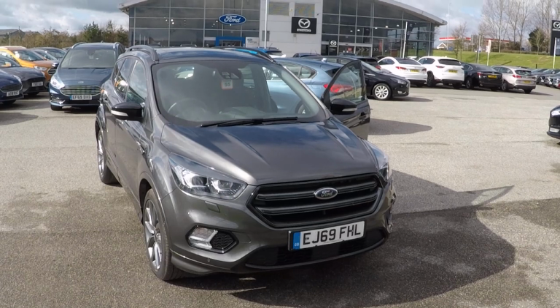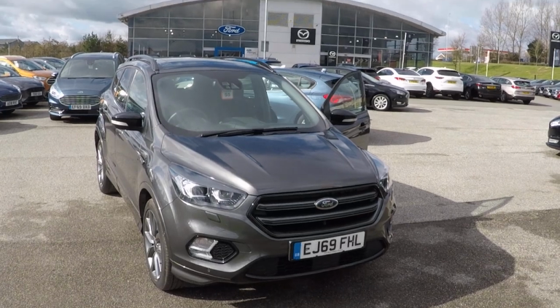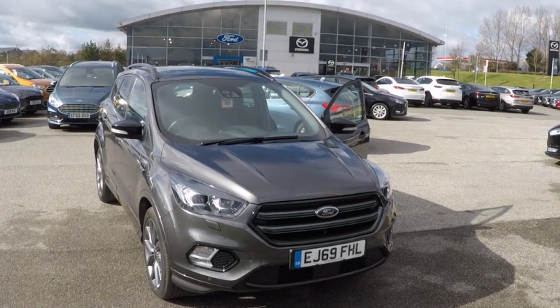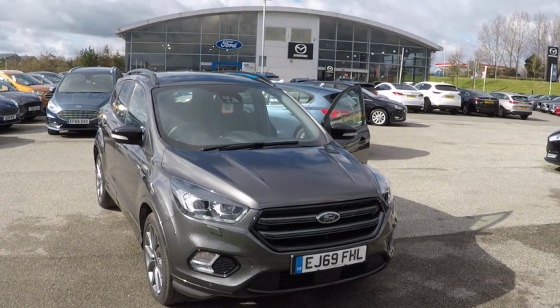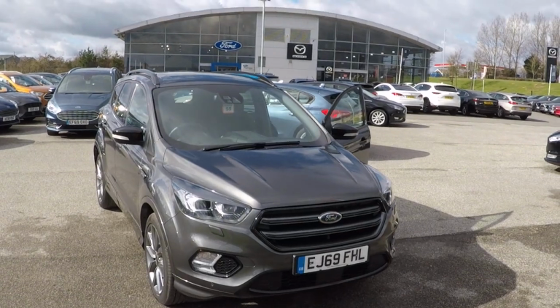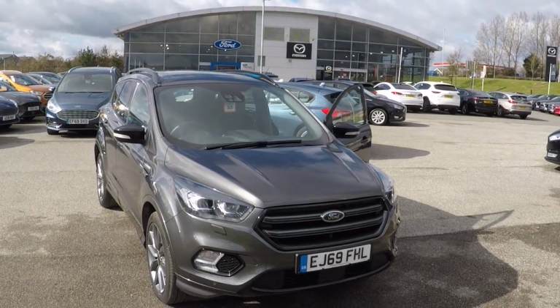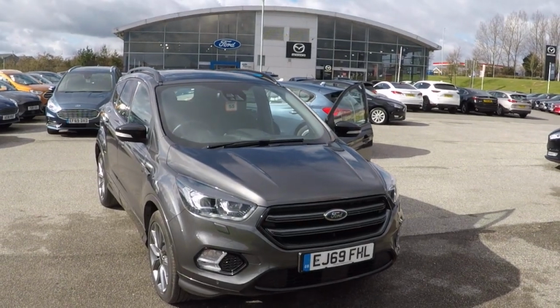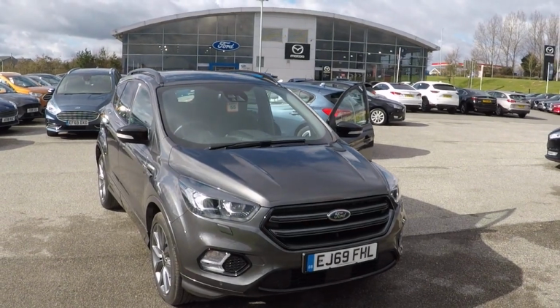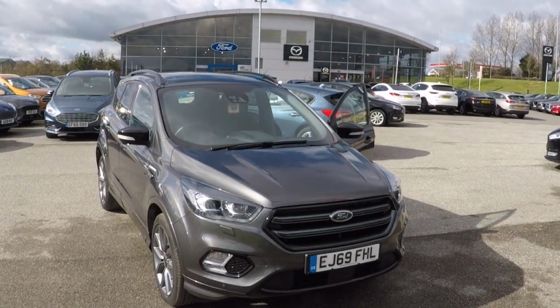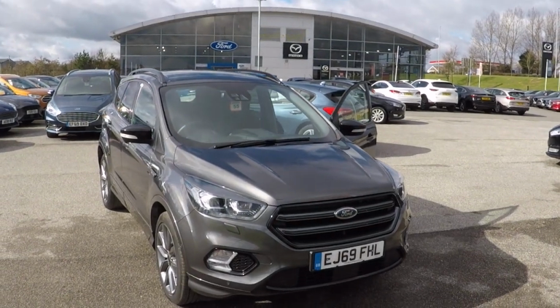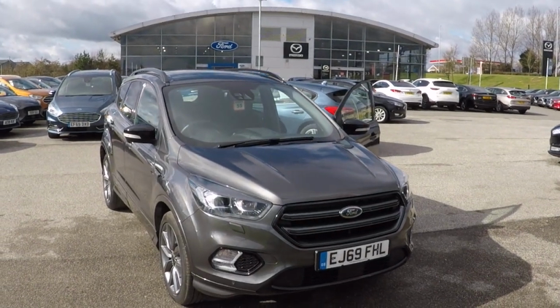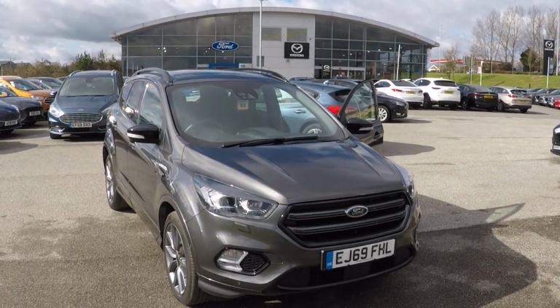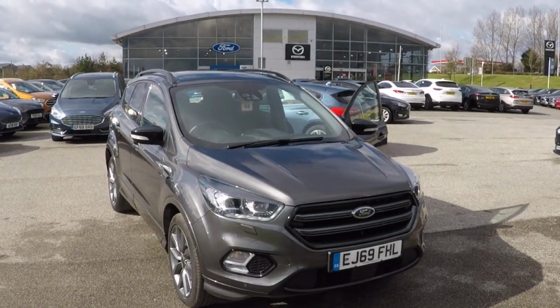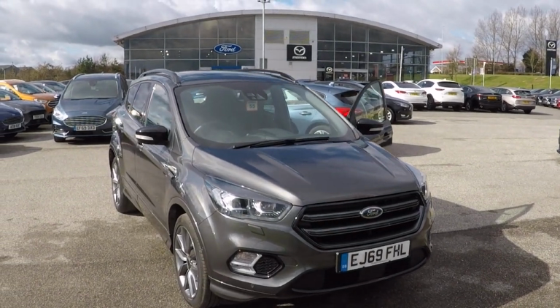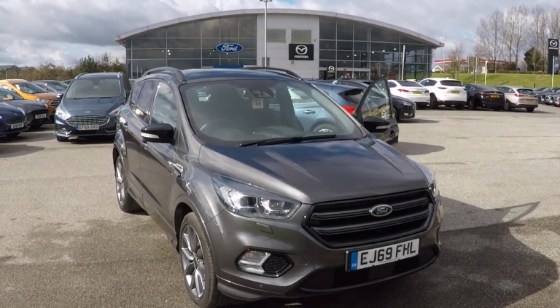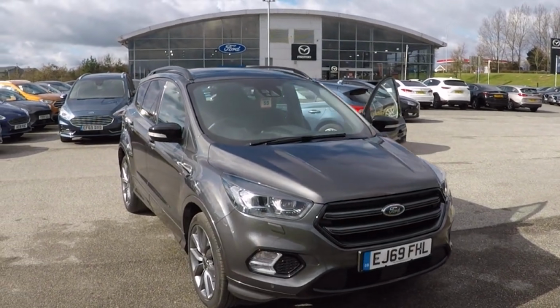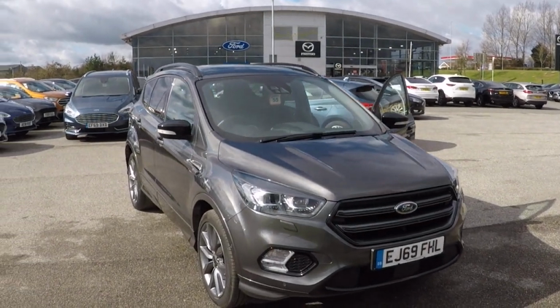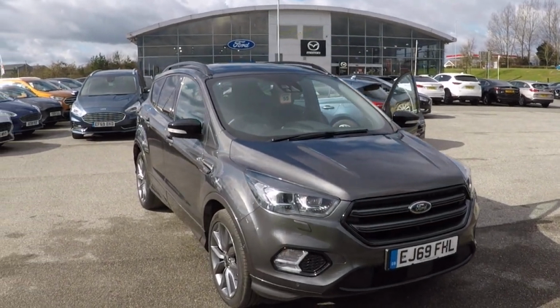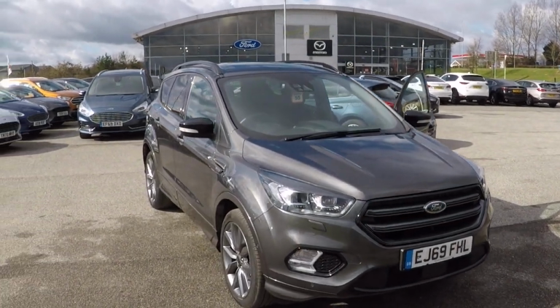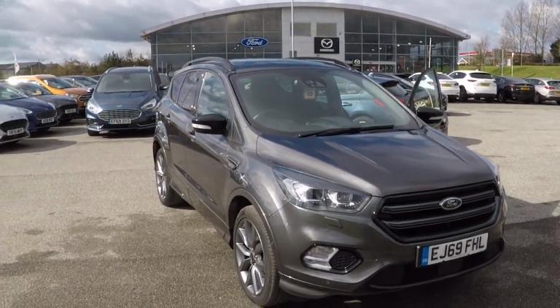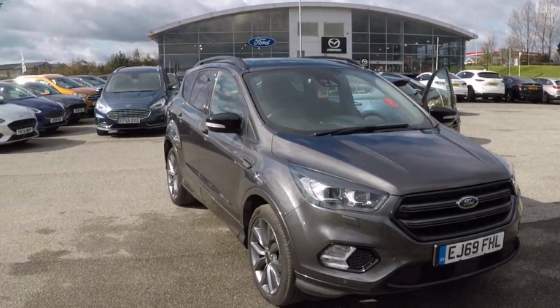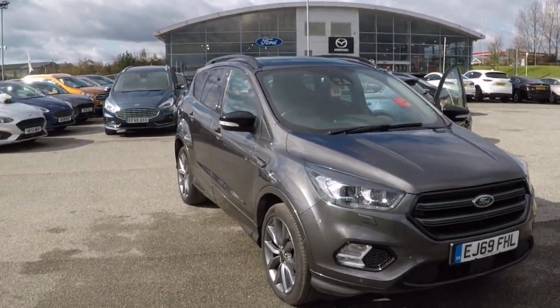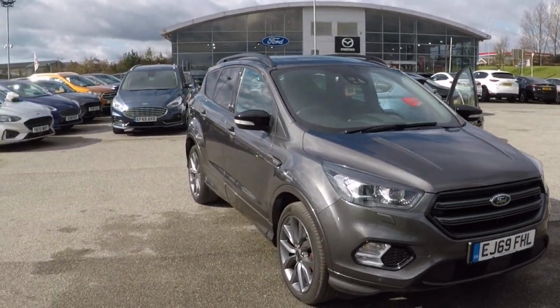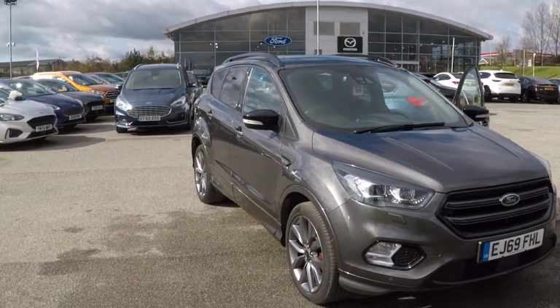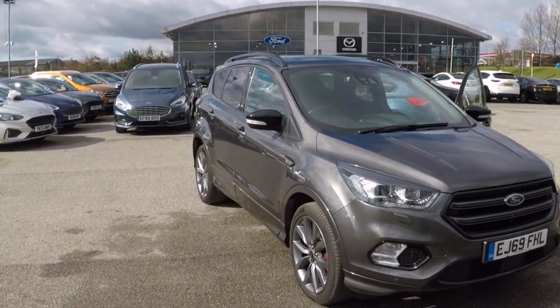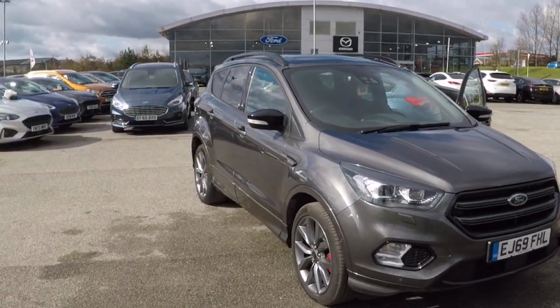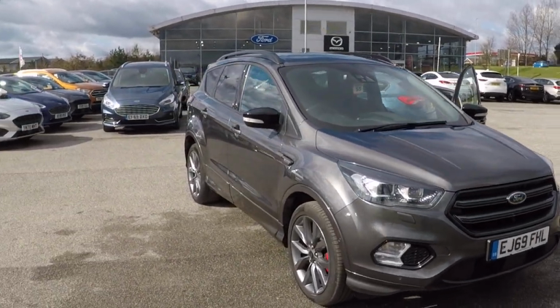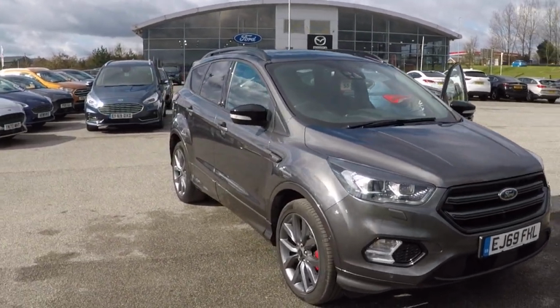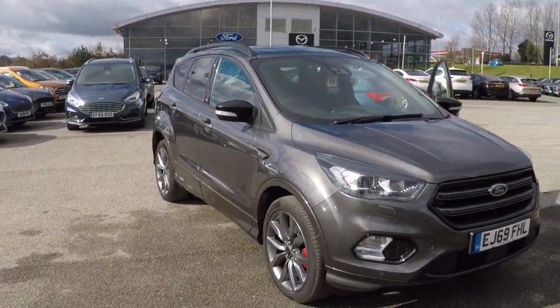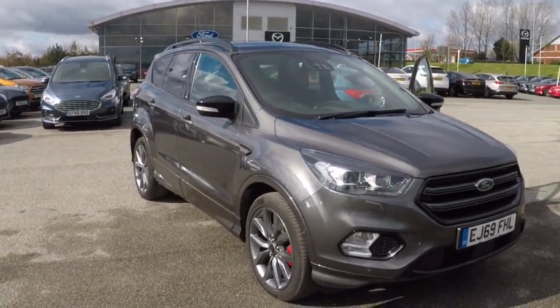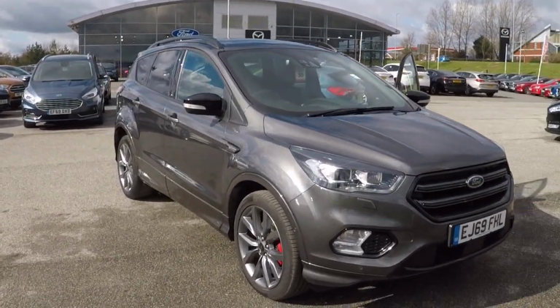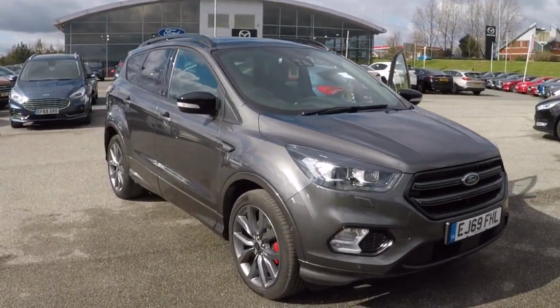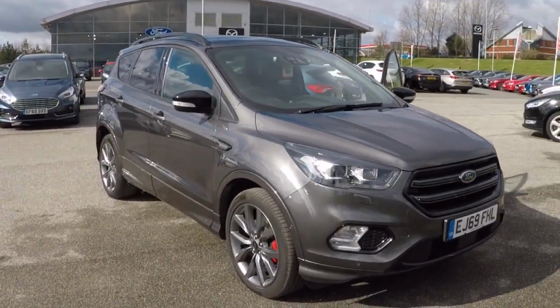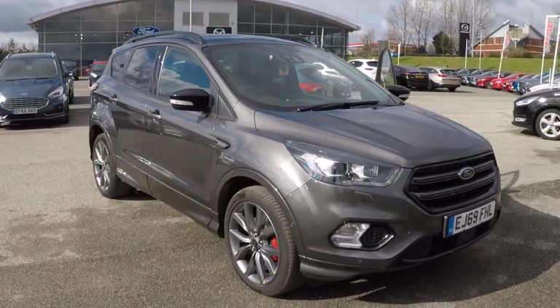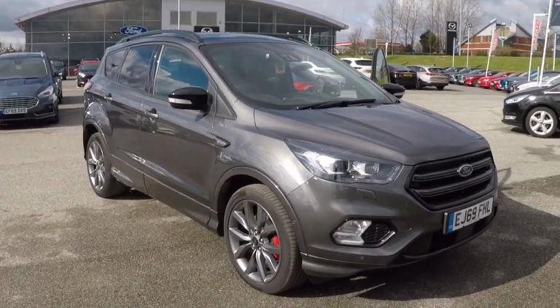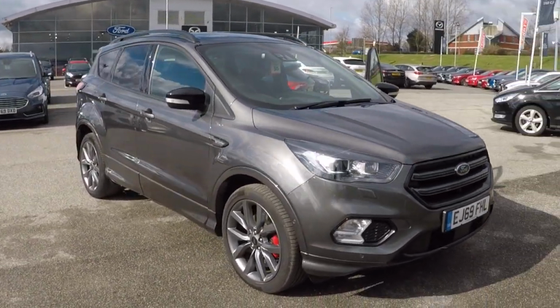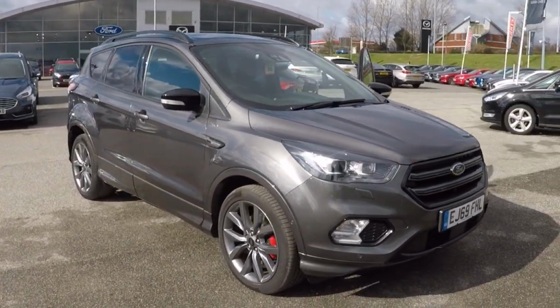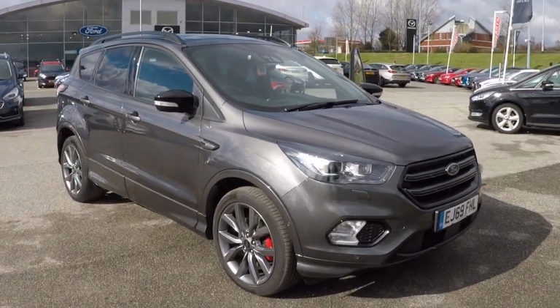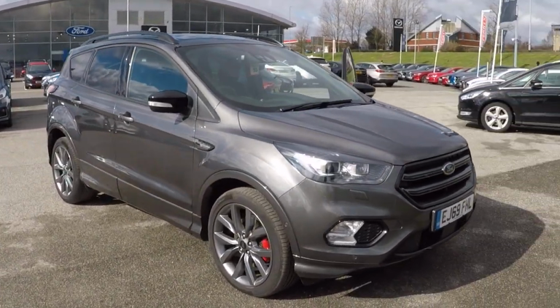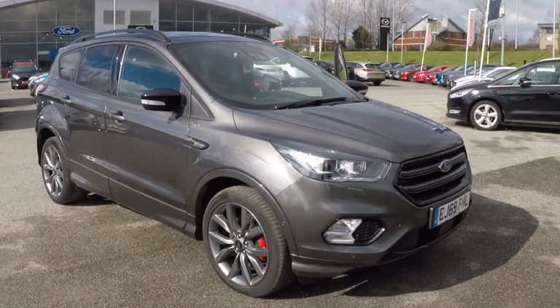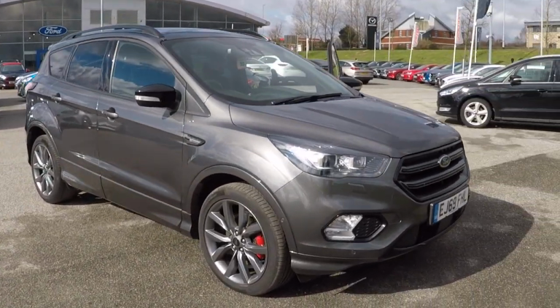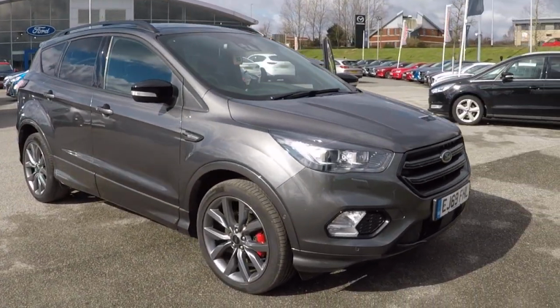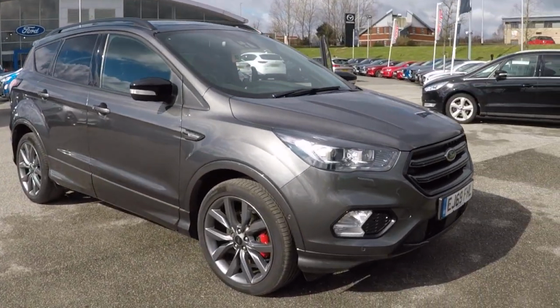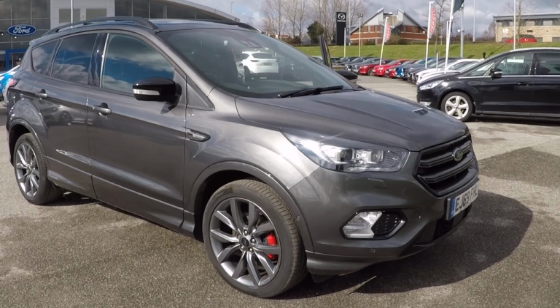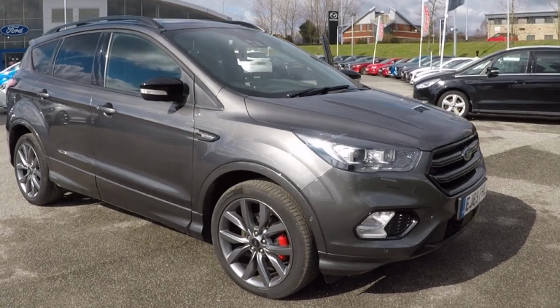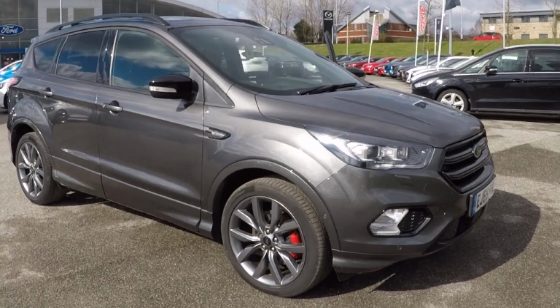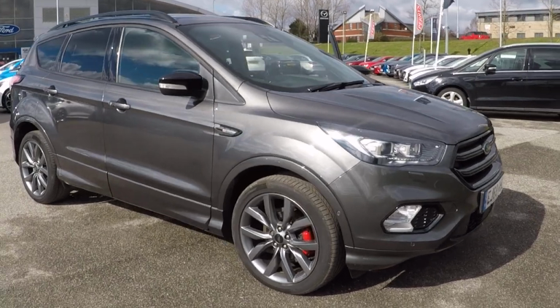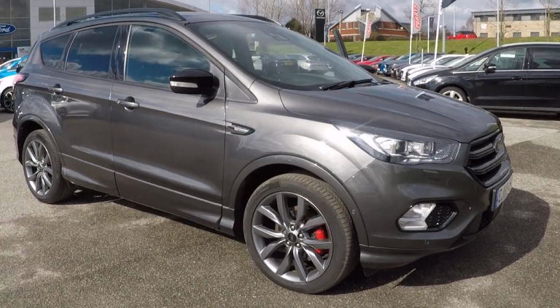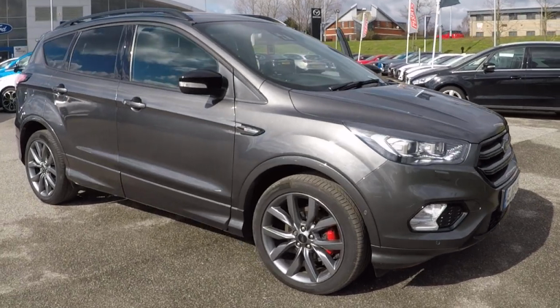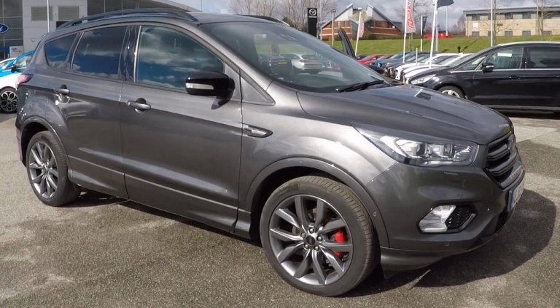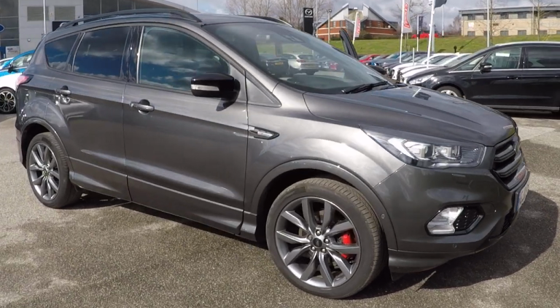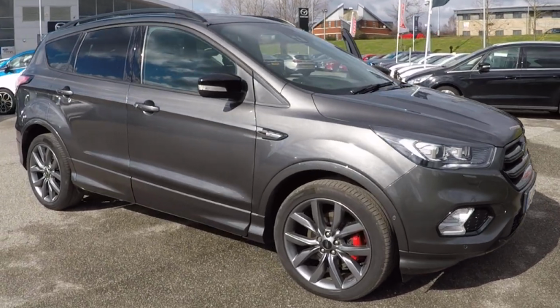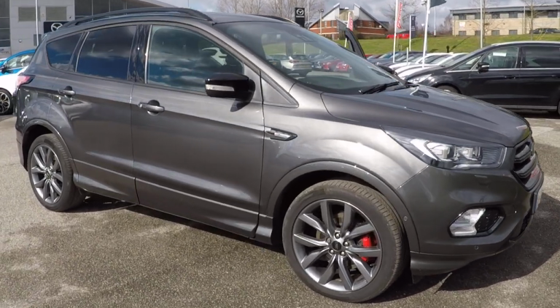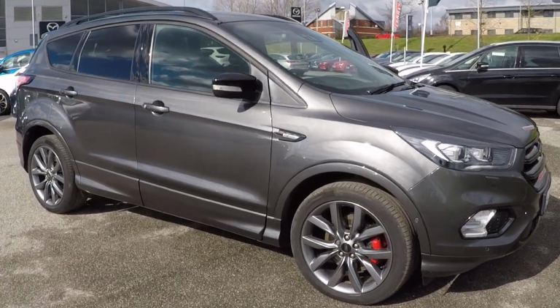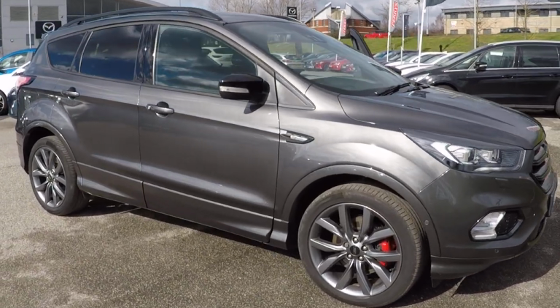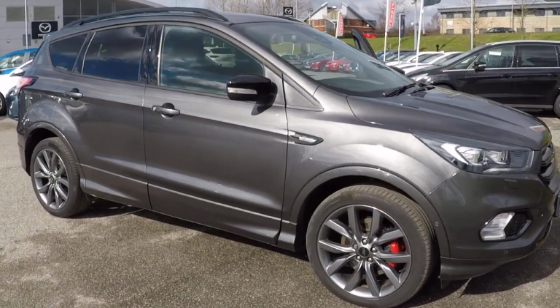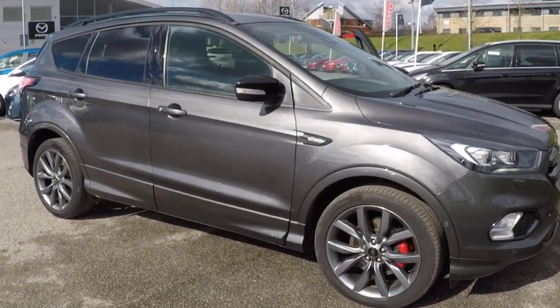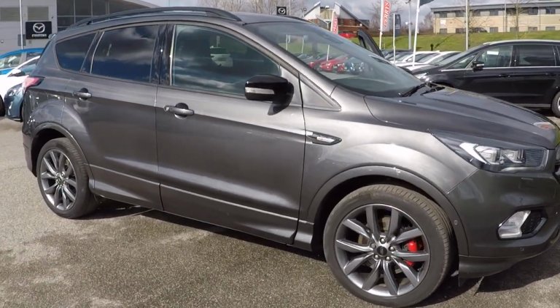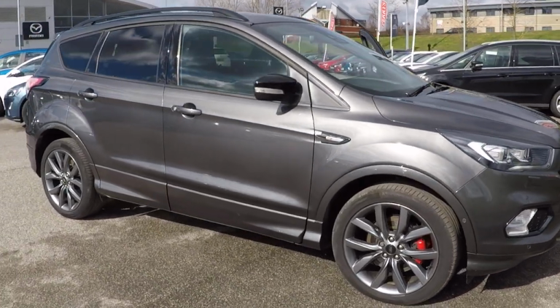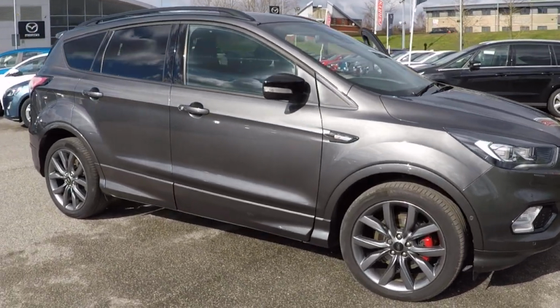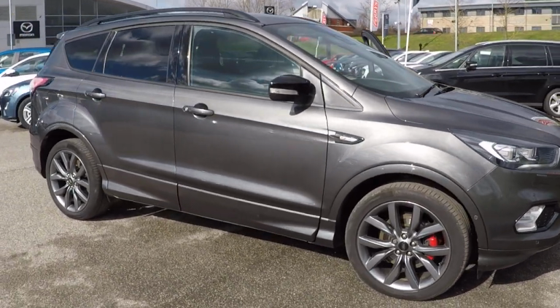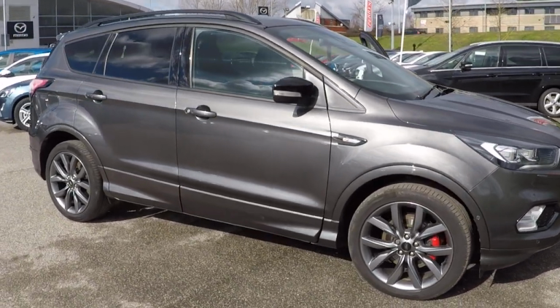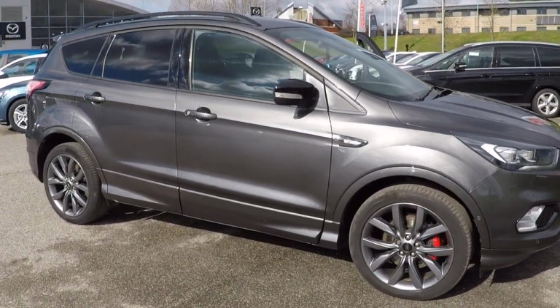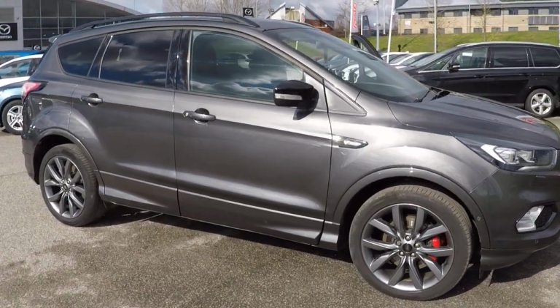Hello and a very warm welcome from us all here at Perrys in Mansfield. I'm Mark Hayes and today's featured walk-around video is this absolutely fantastic Ford Cougar.